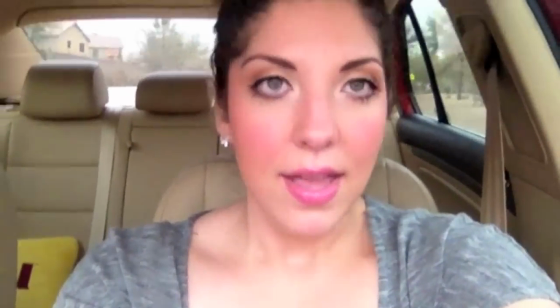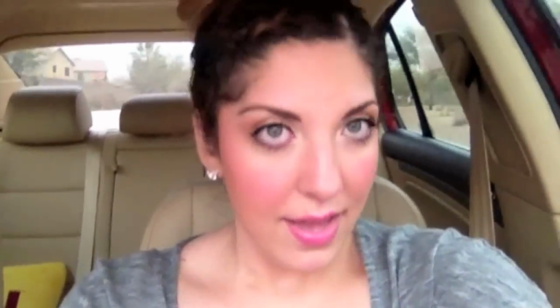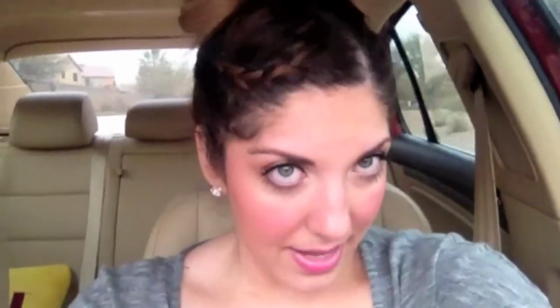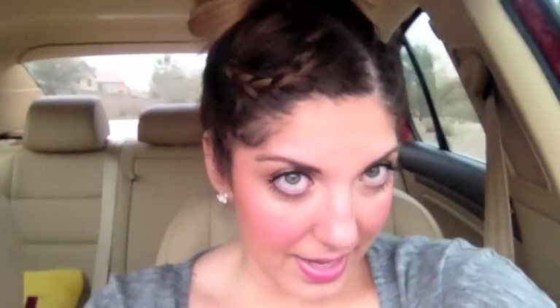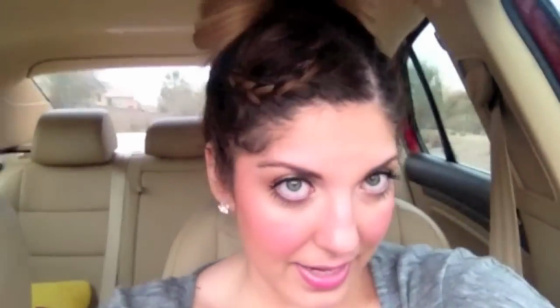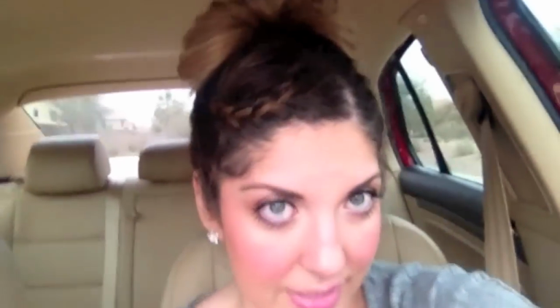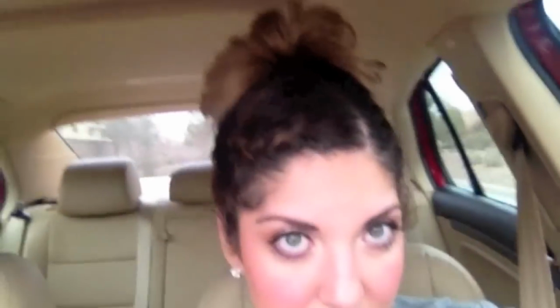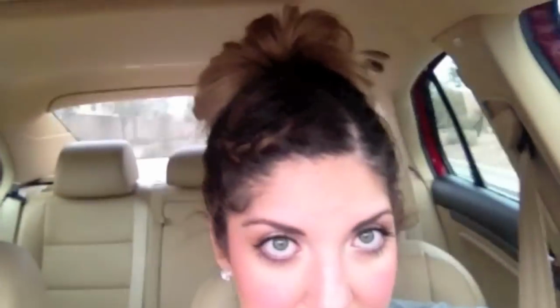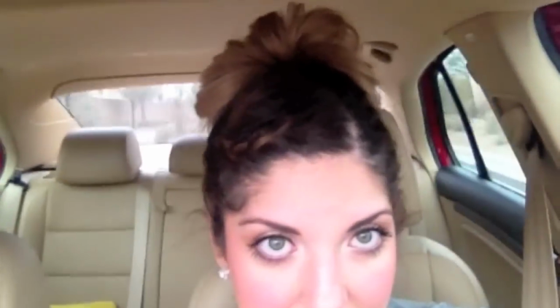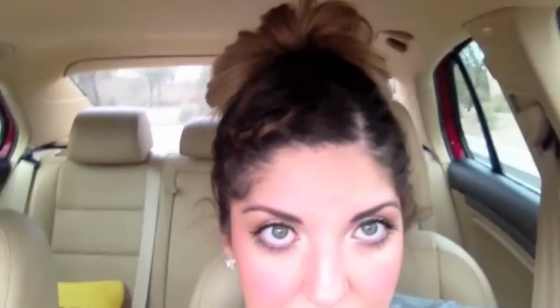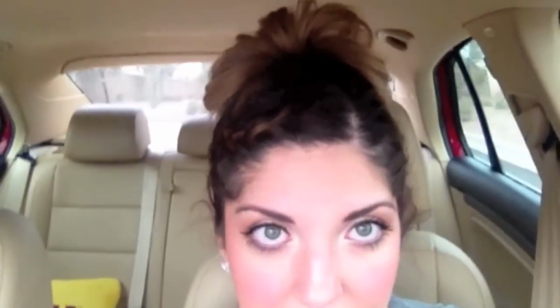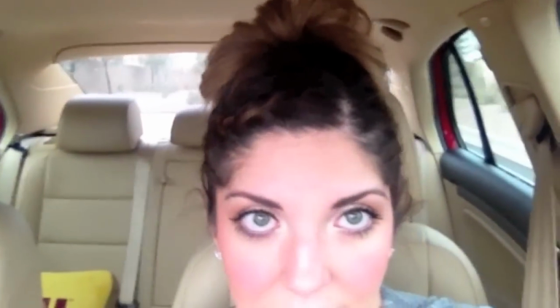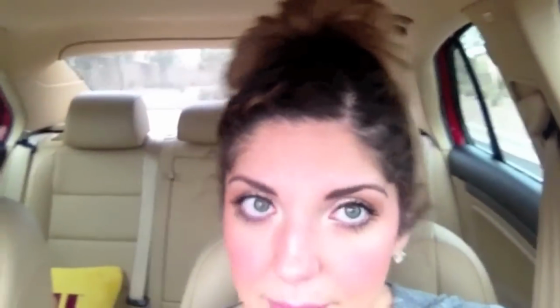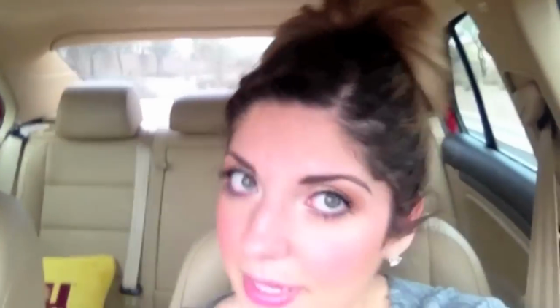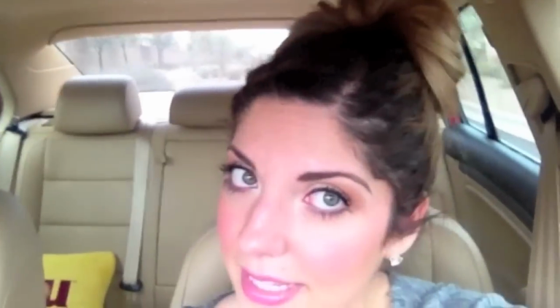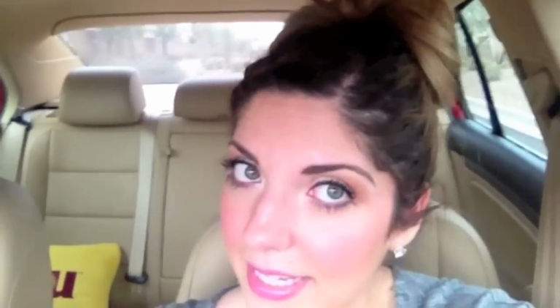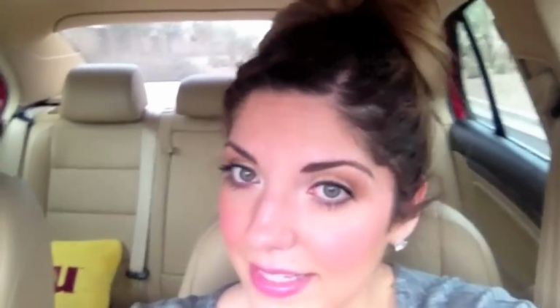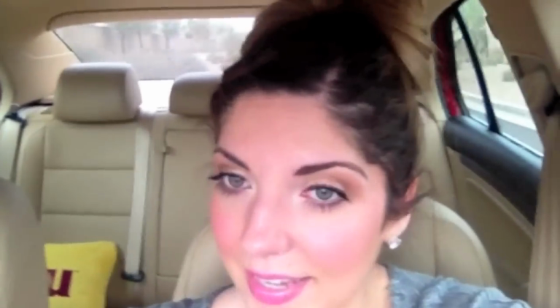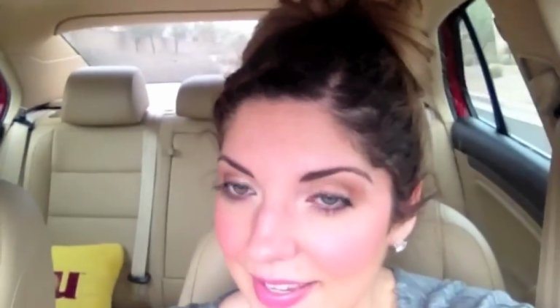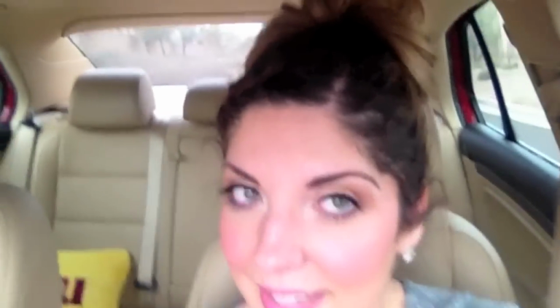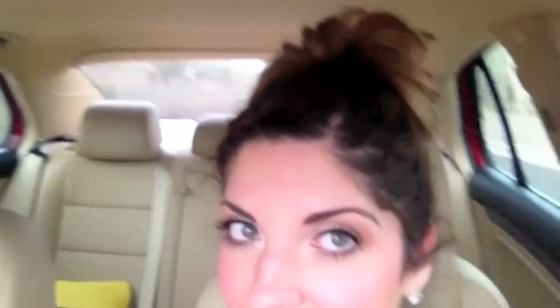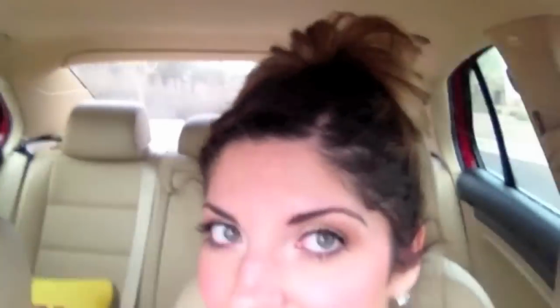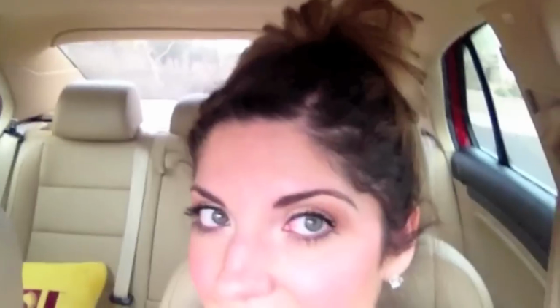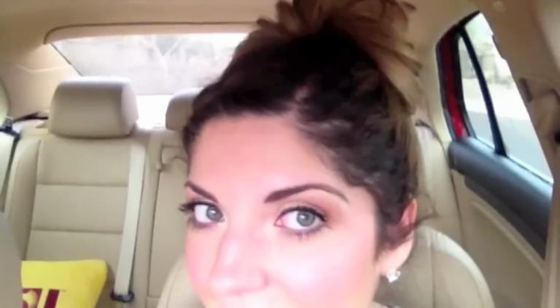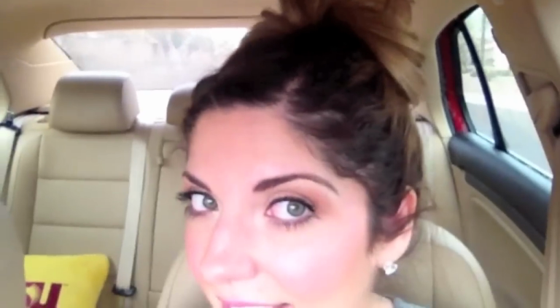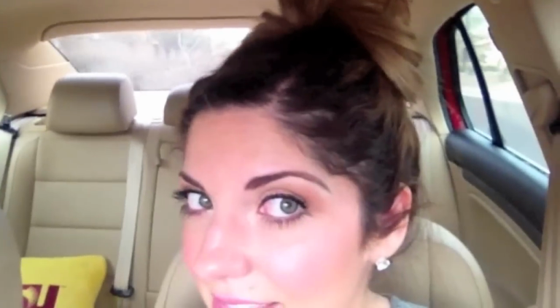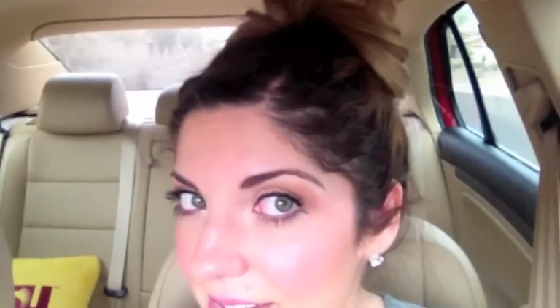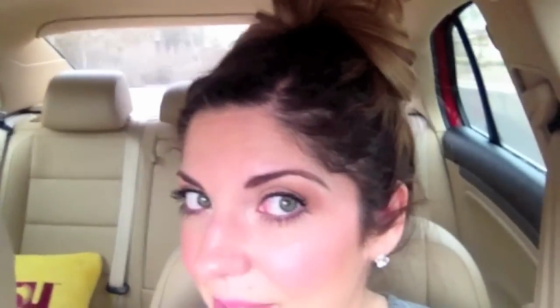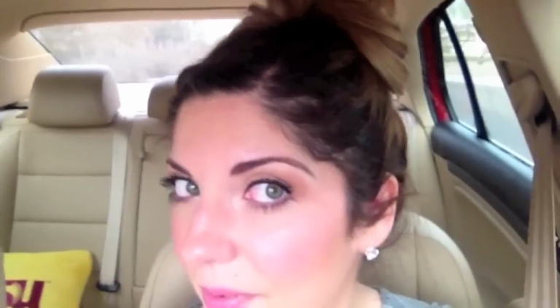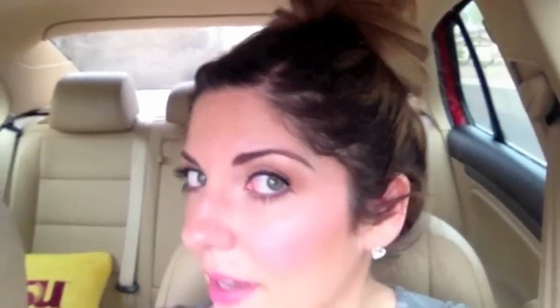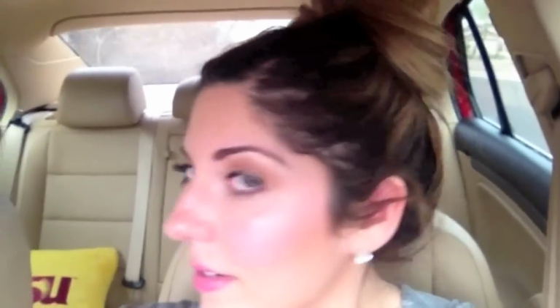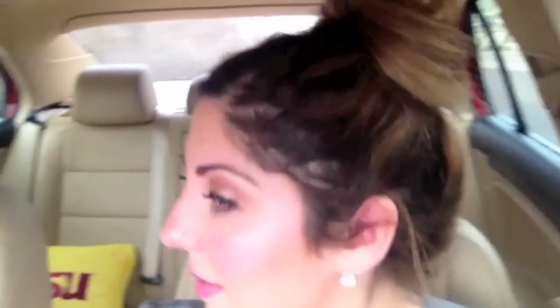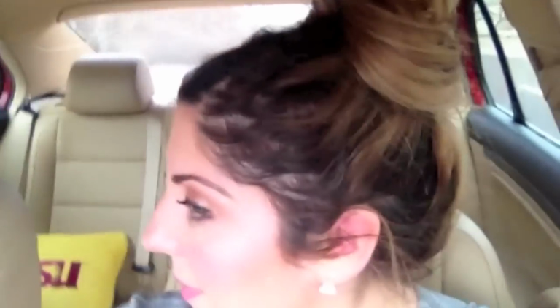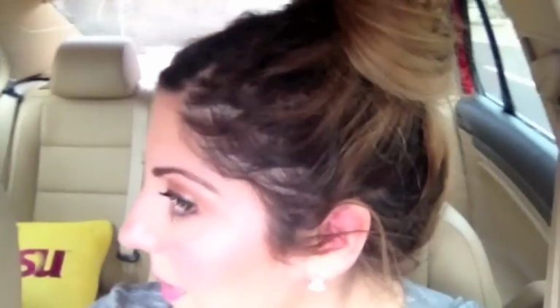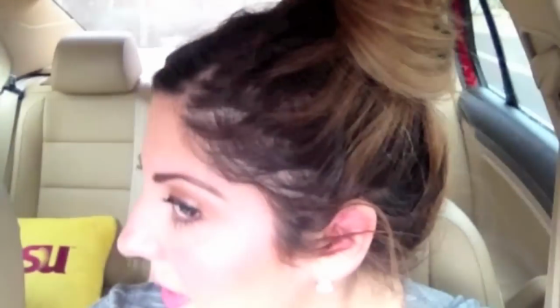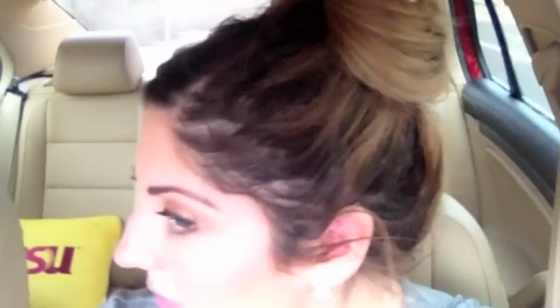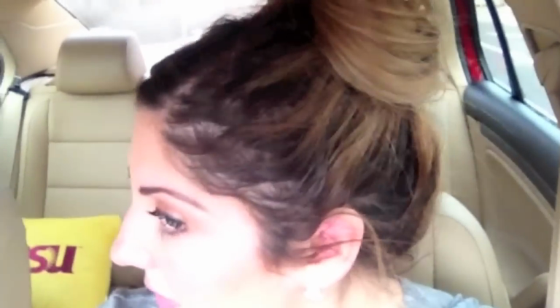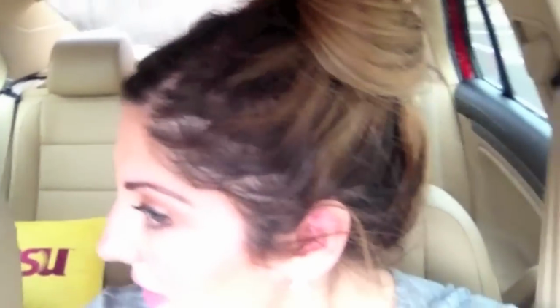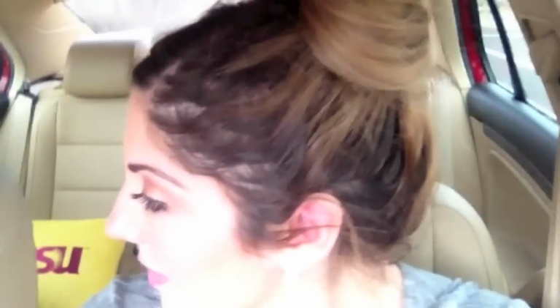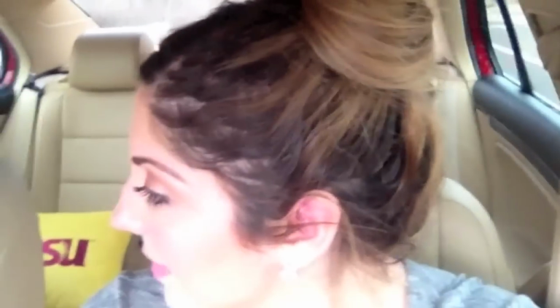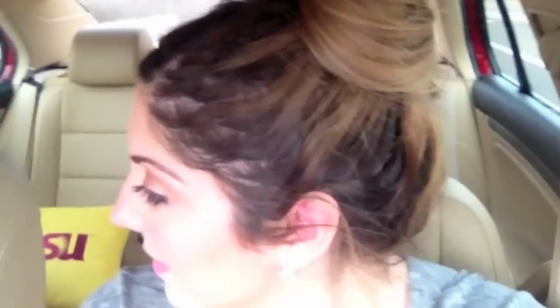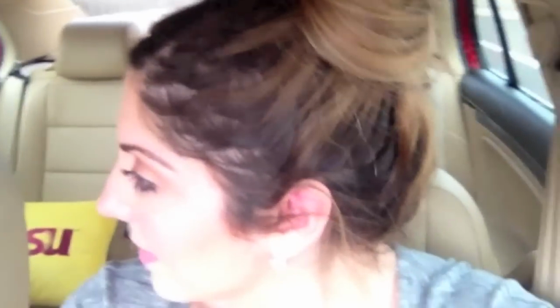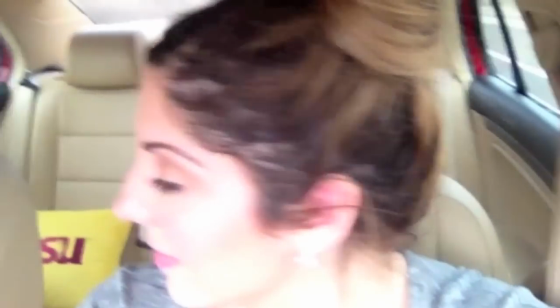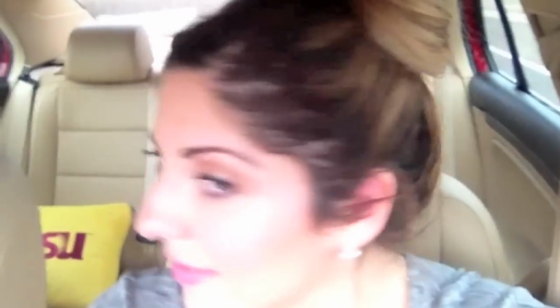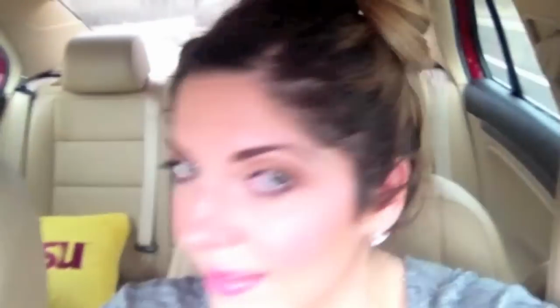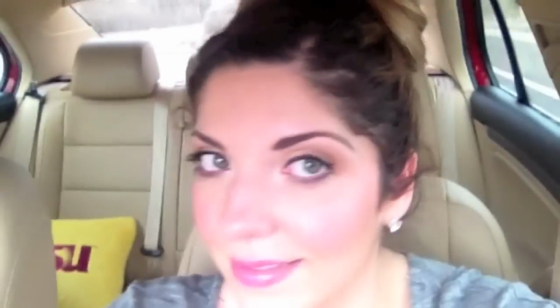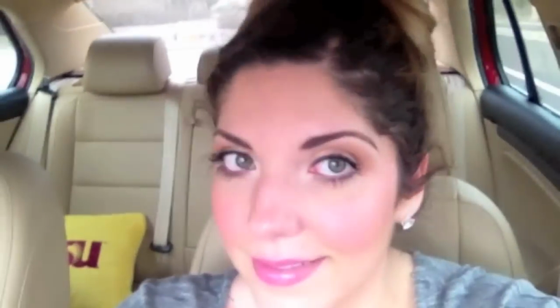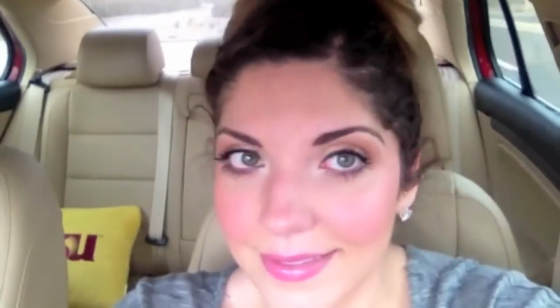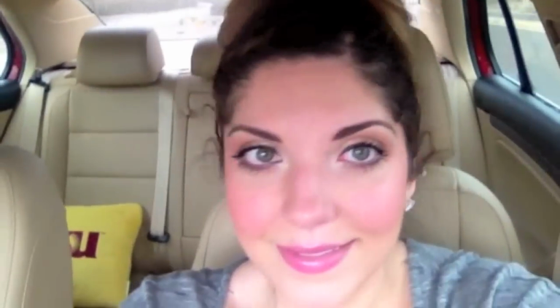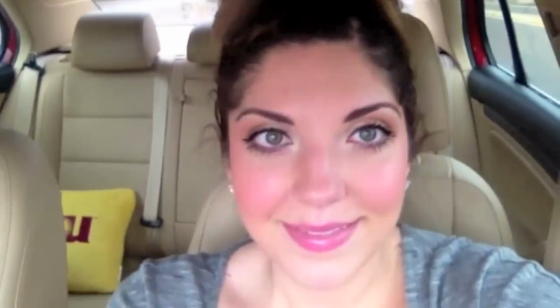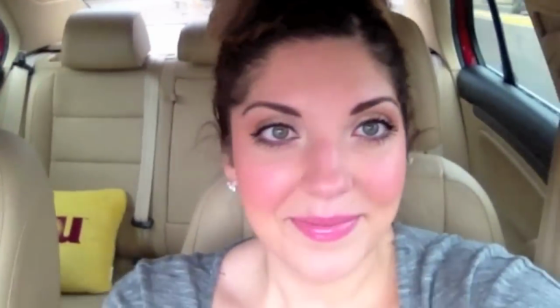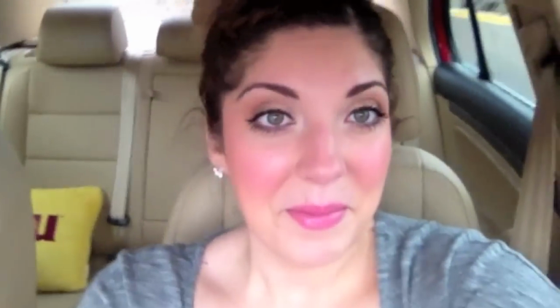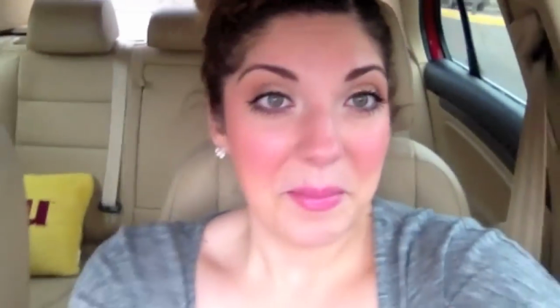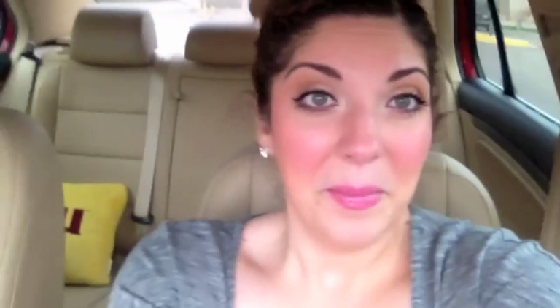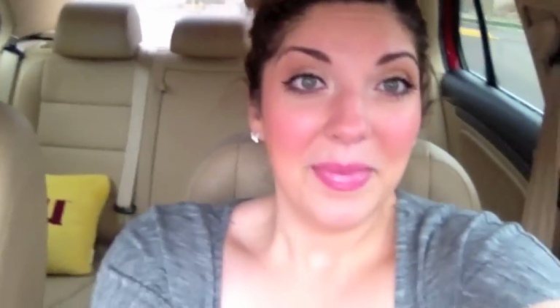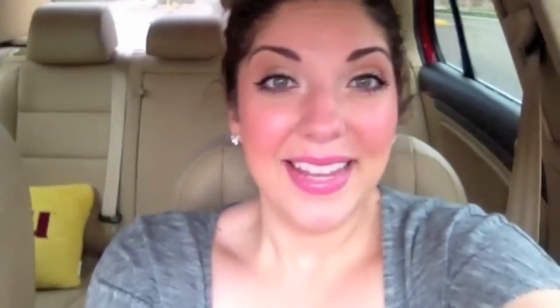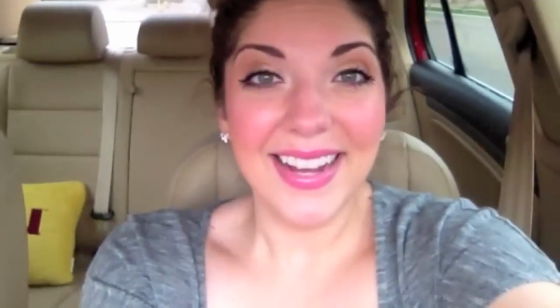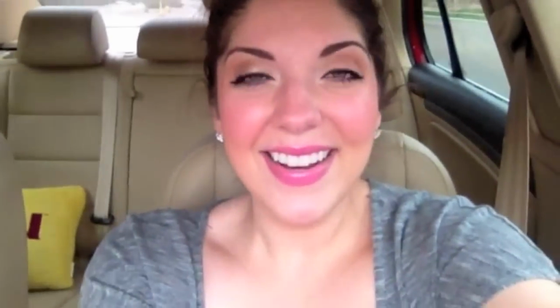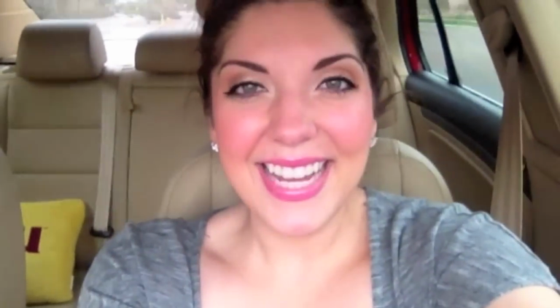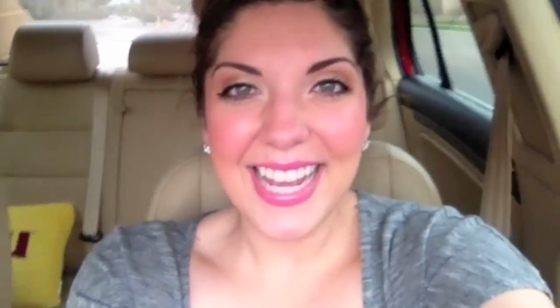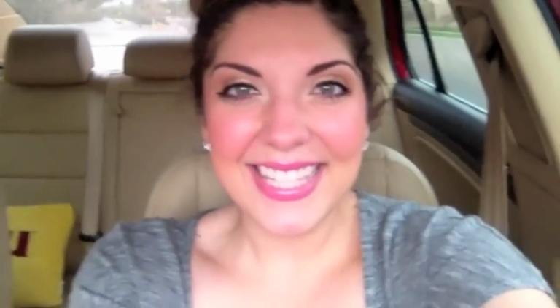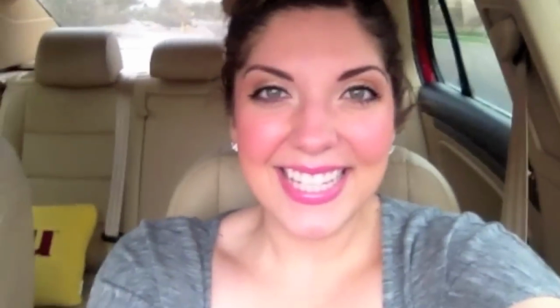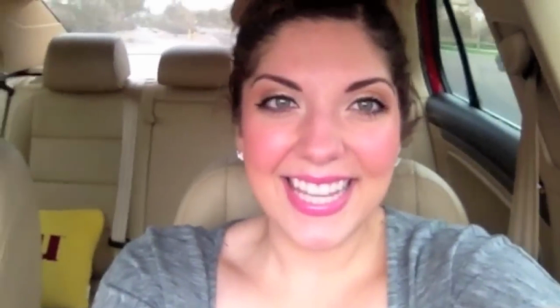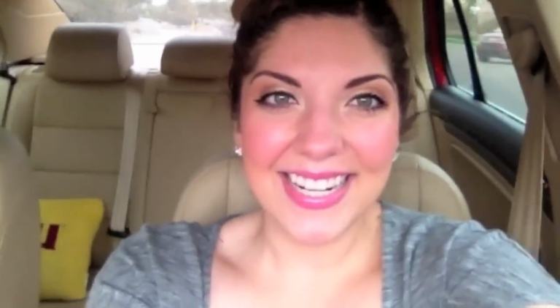Earrings are from Target — they're actually kind of ginormous studs, fake of course. And then I have this ring that I got from Charming Charlie — it's like a zebra ring. Do you guys like my hair up like this? I think it's fun, it's something different. Alright guys, see you later.